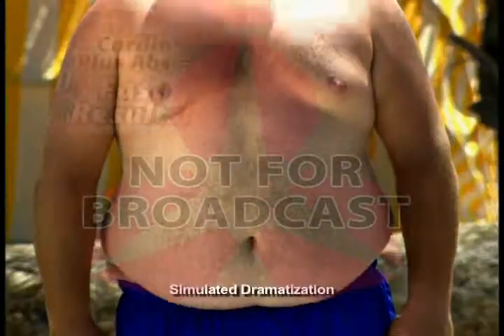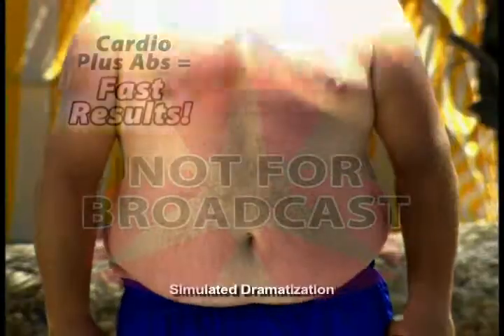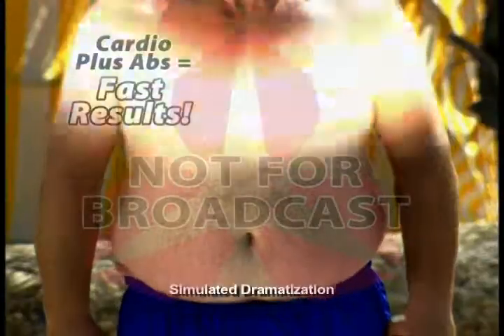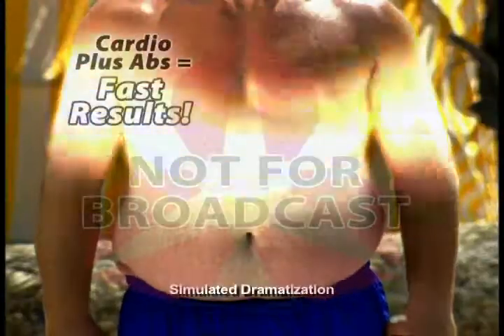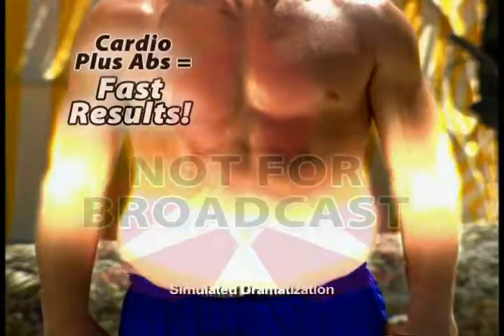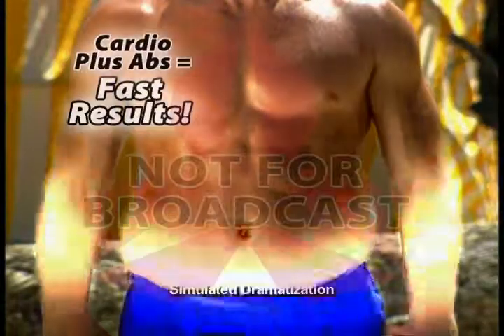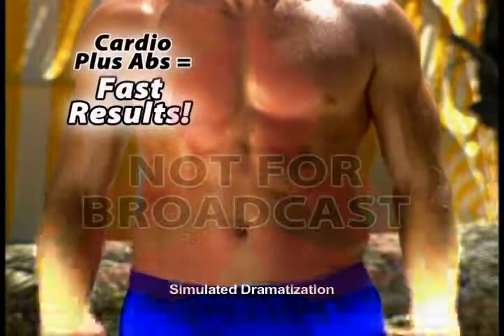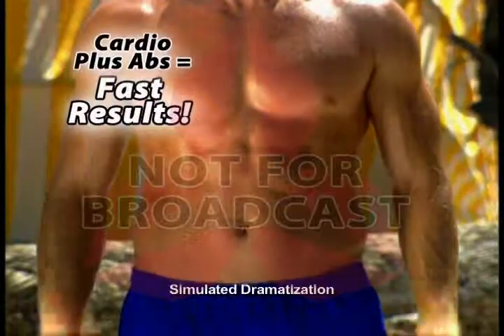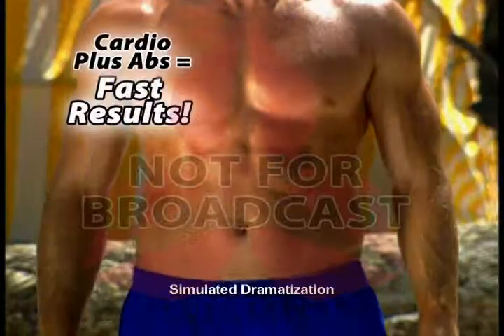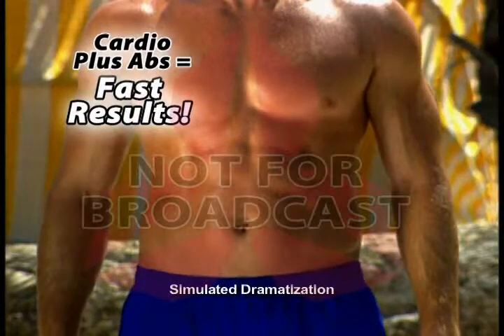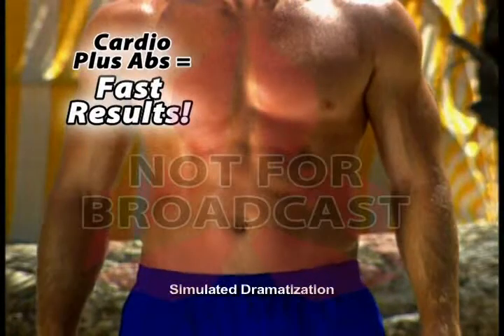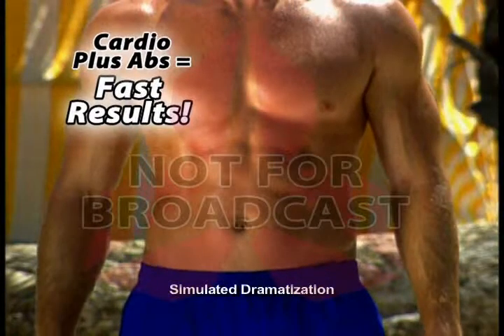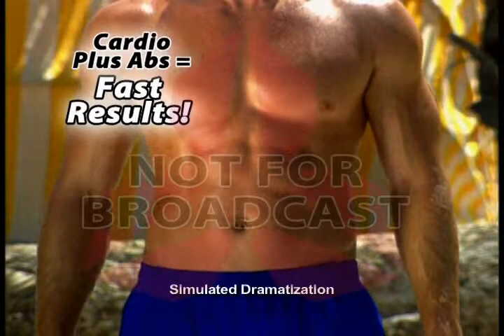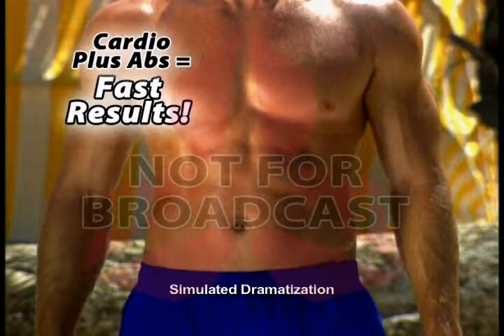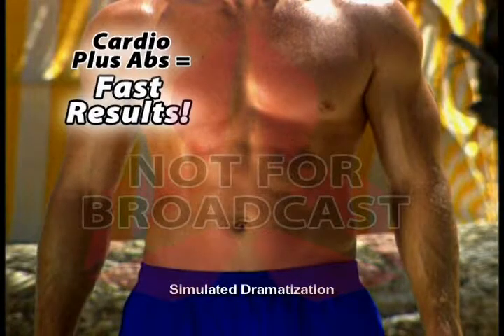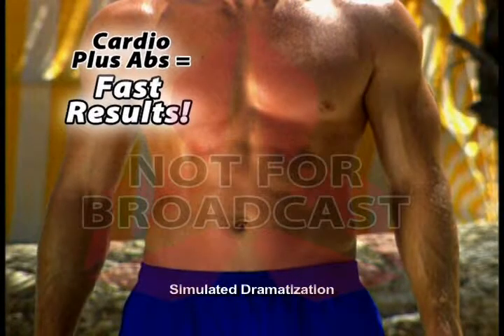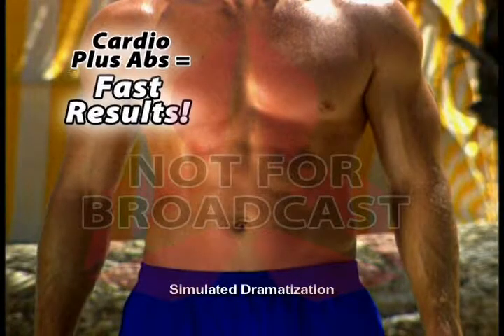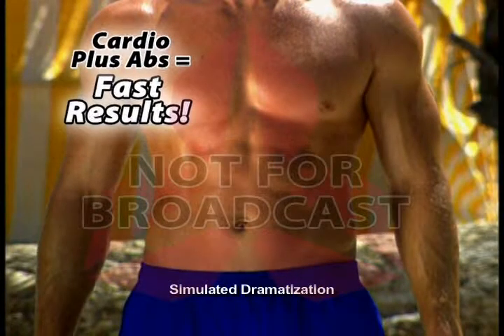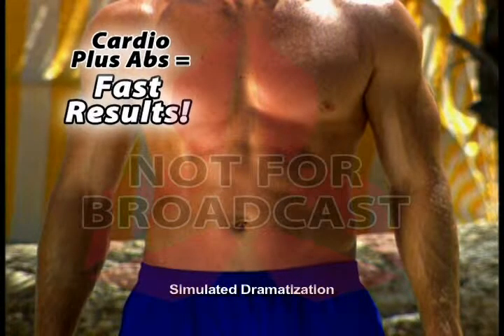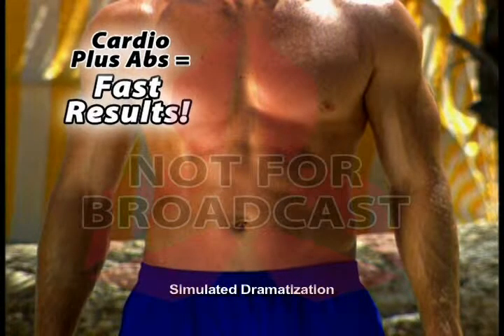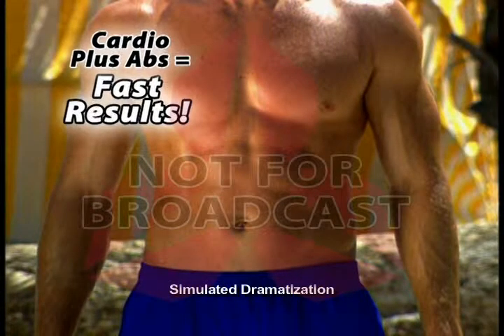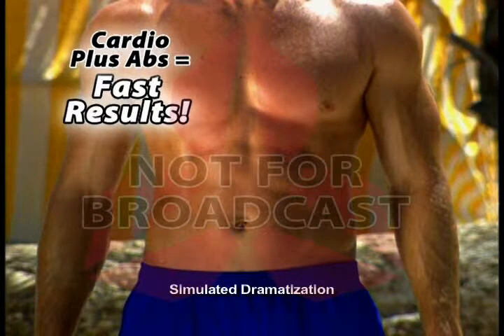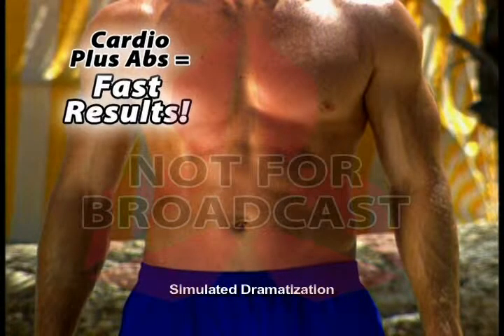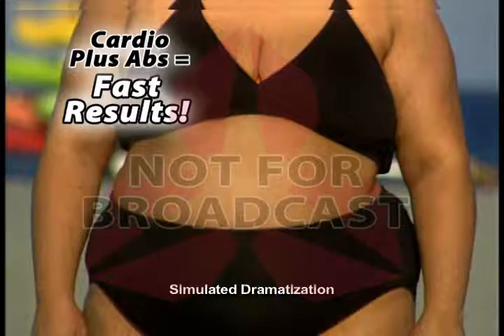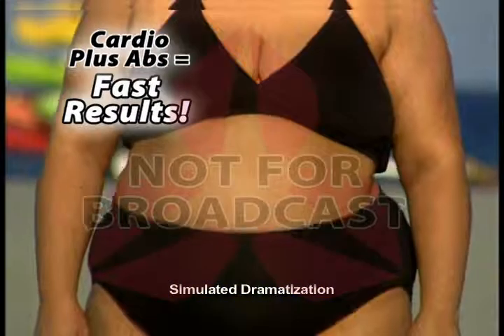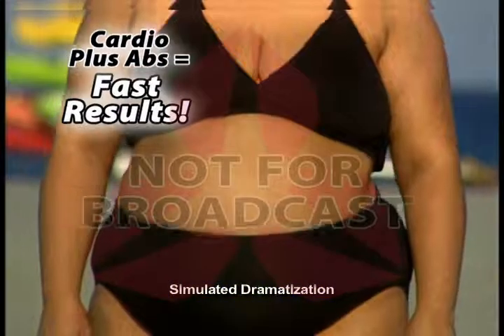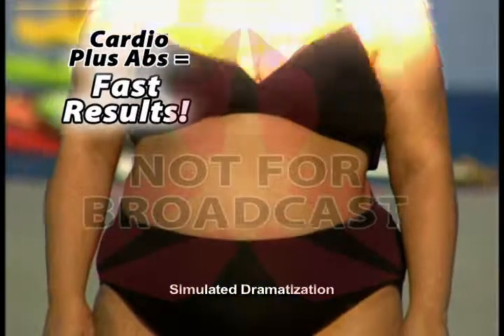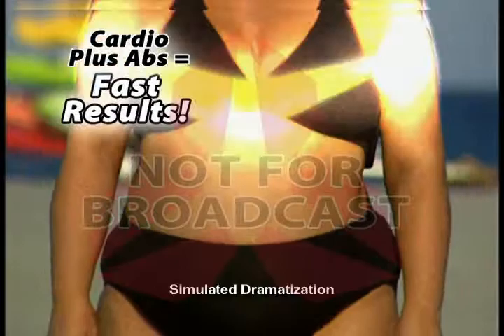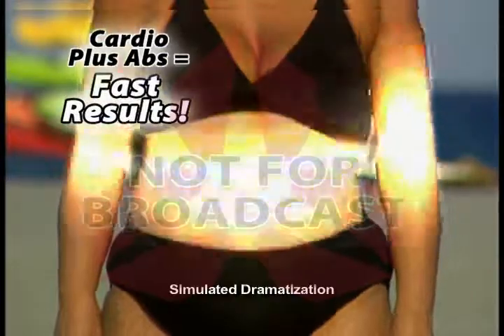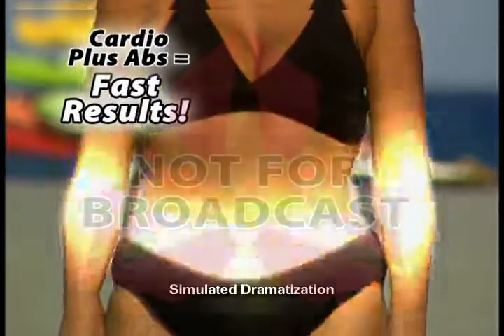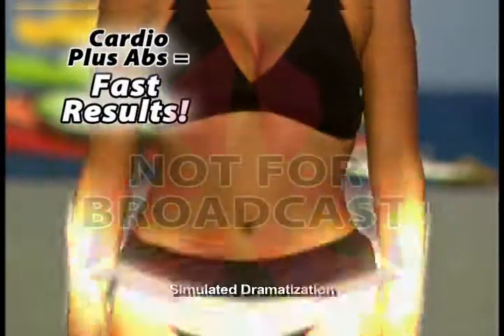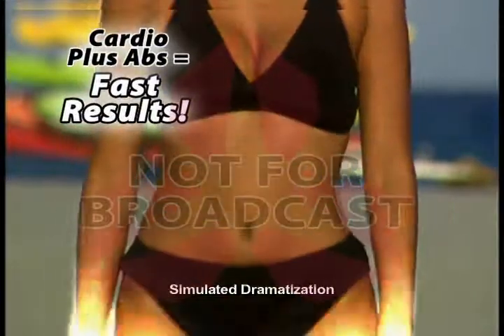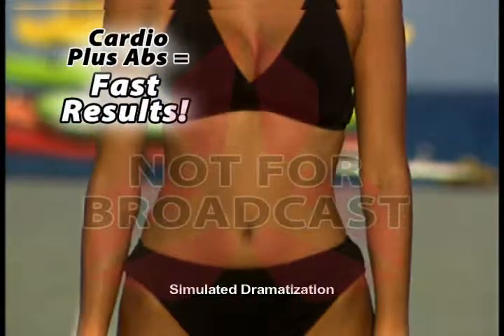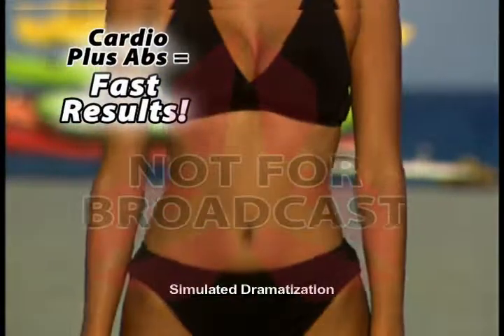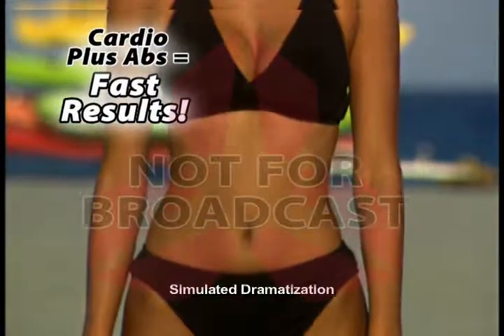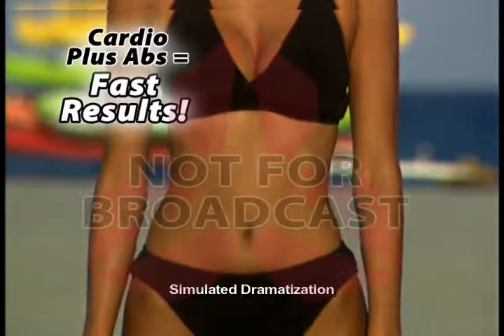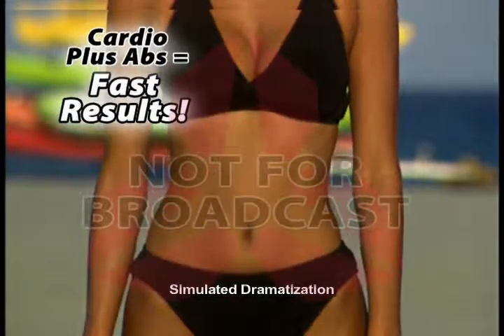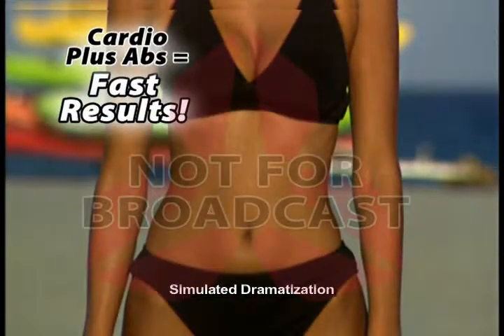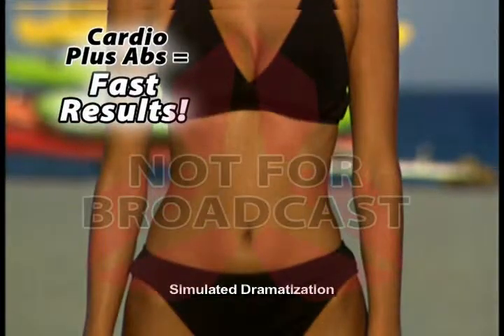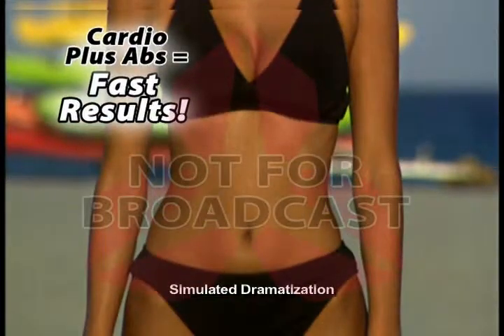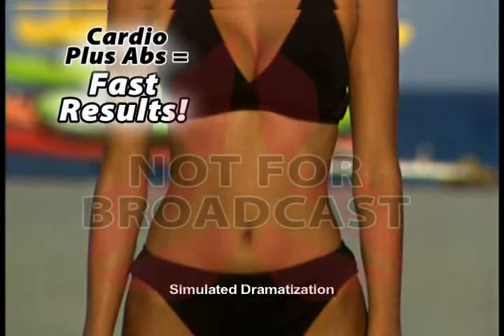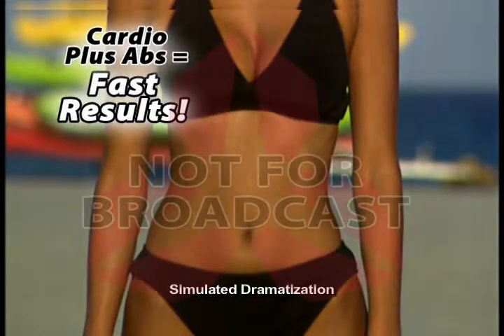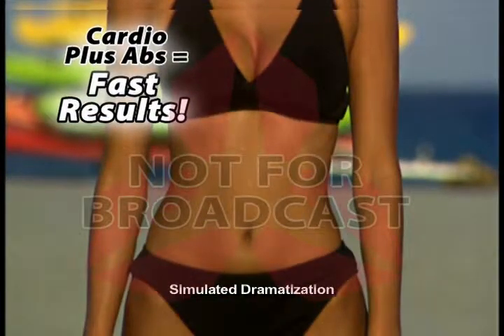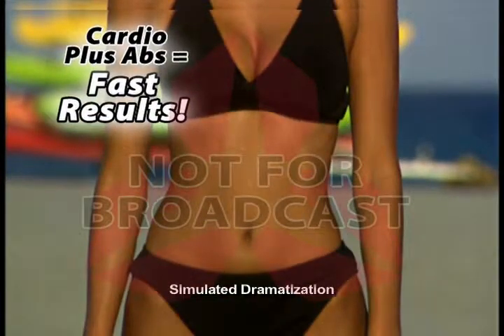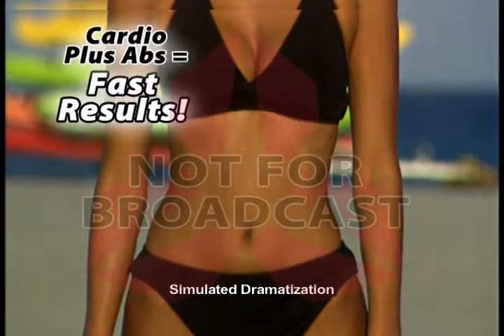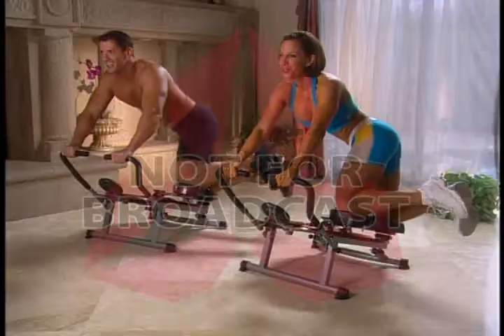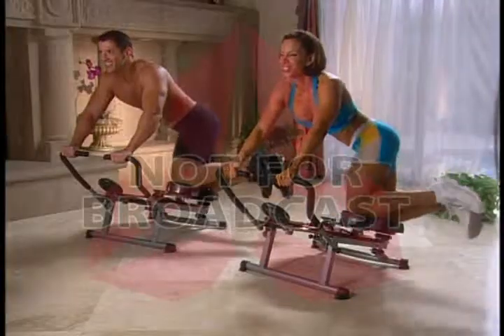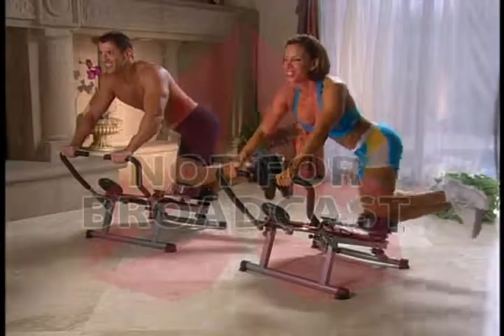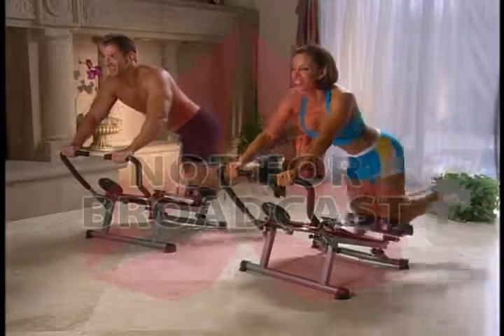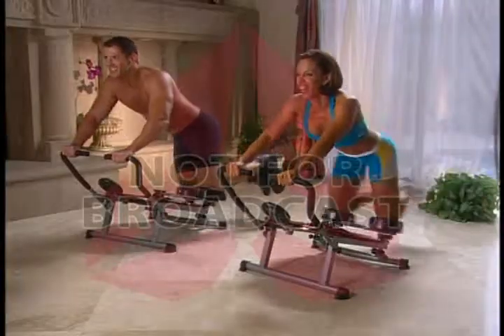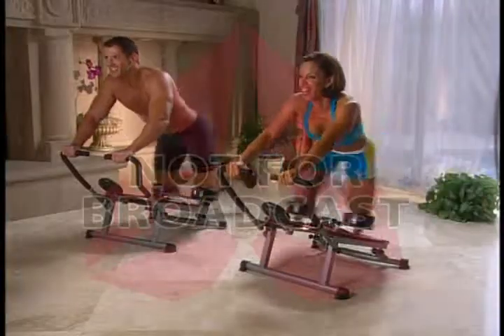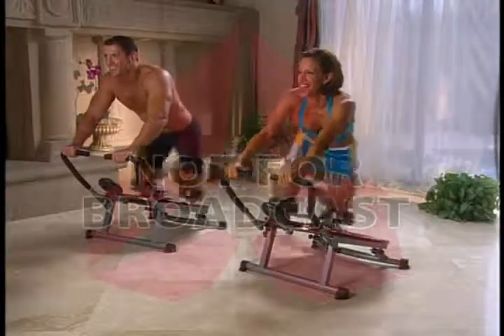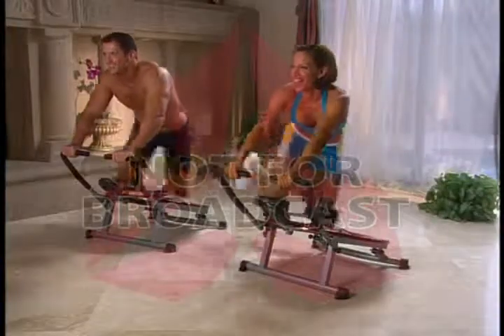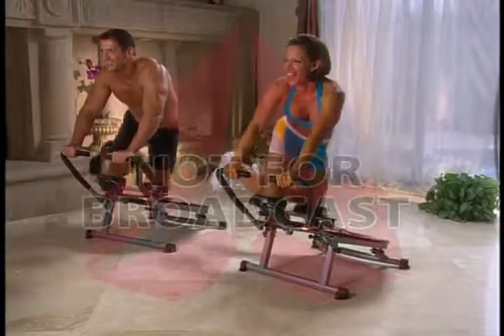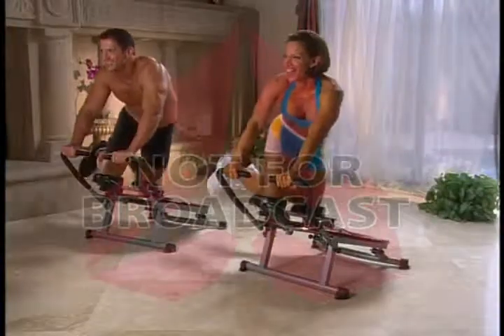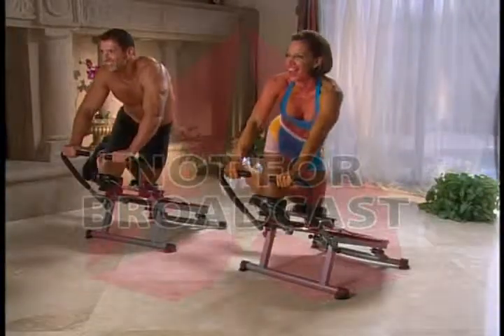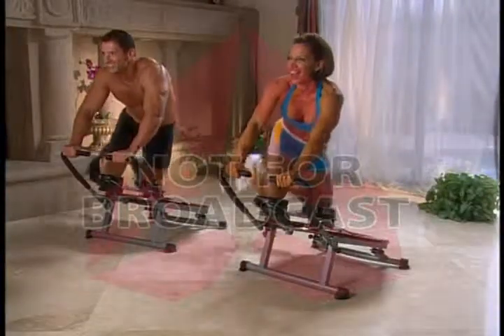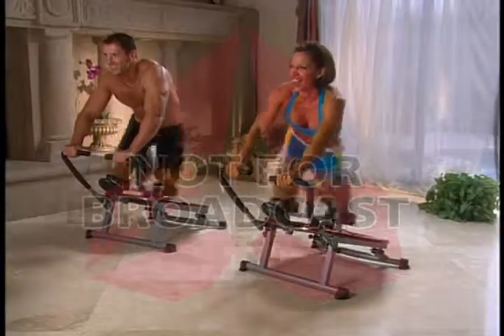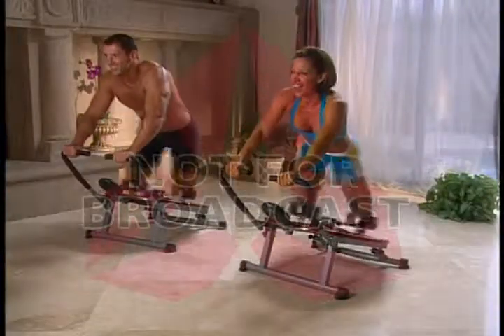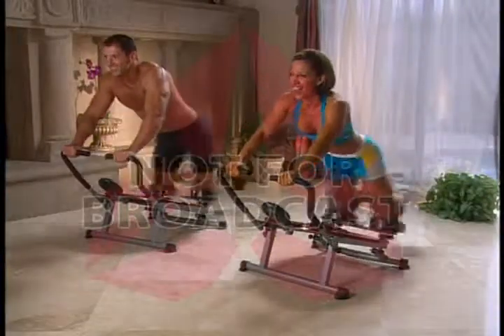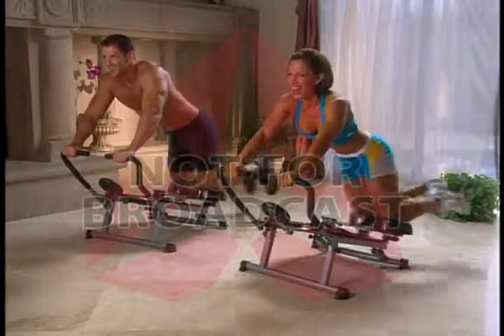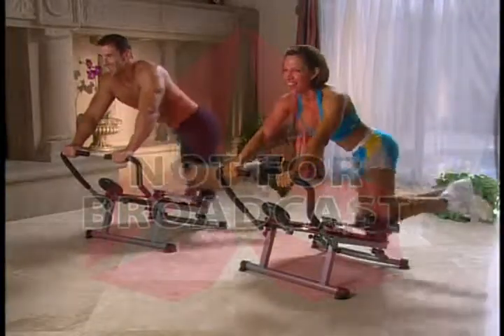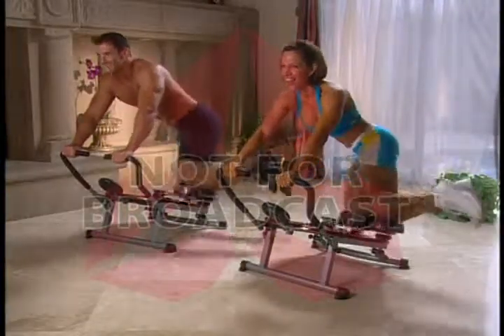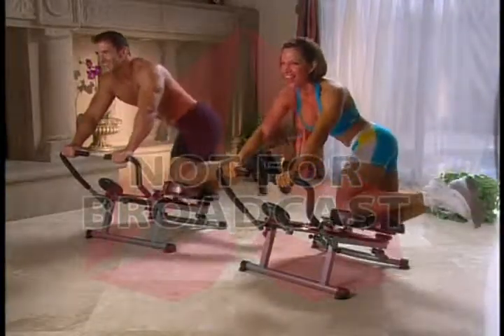You'll firm and flatten your stomach in just weeks, not months. We guarantee it. Best of all, it's fun and easy.